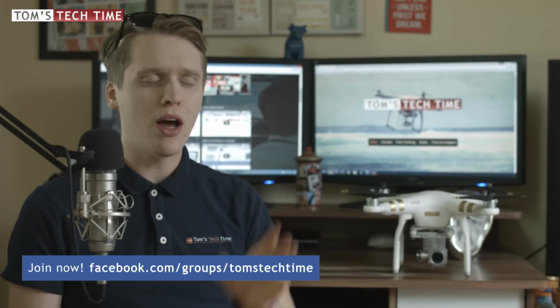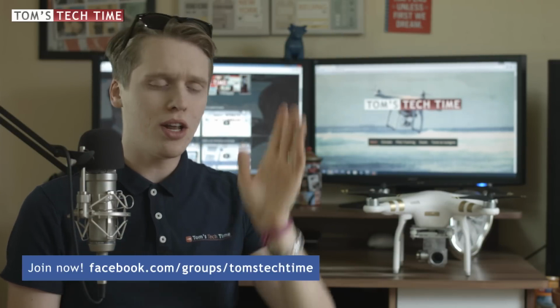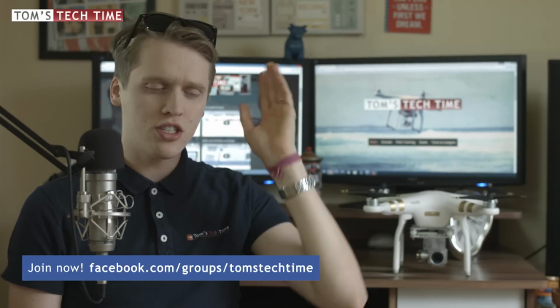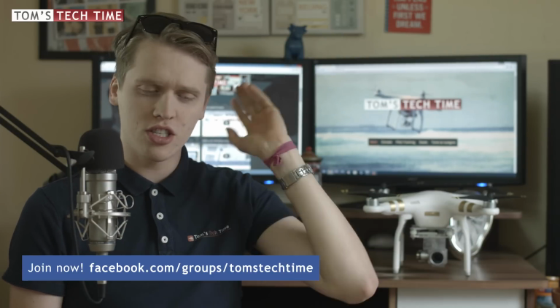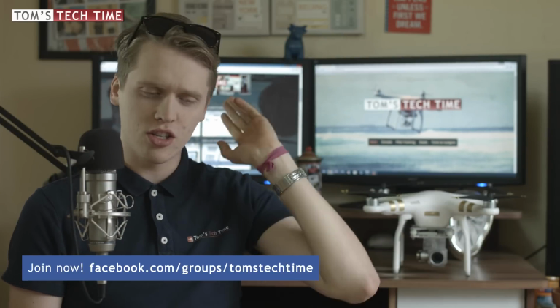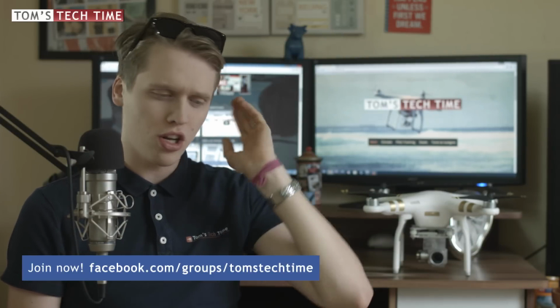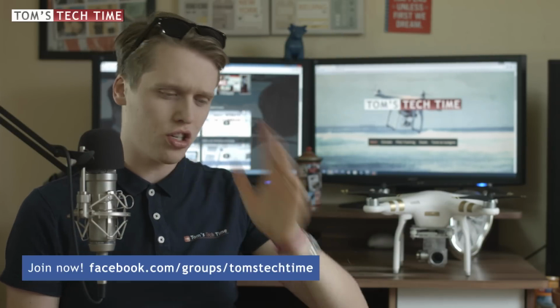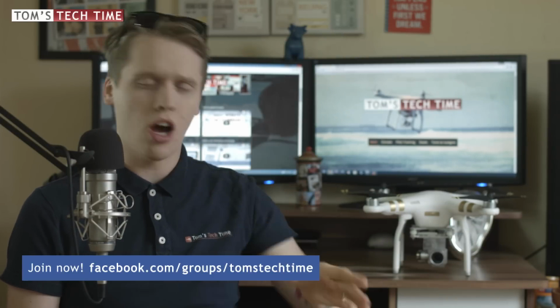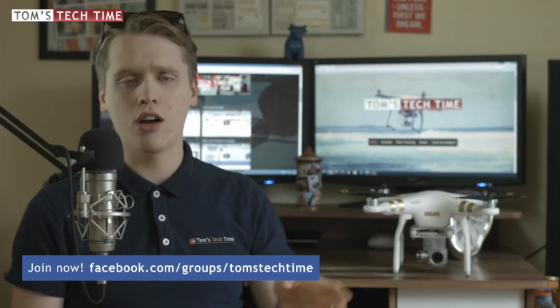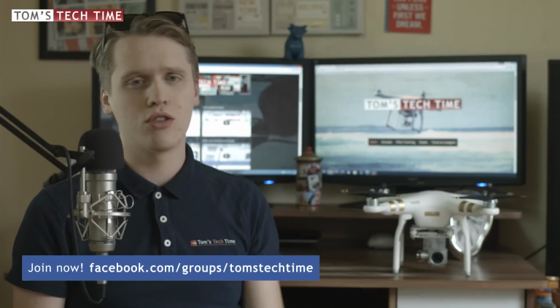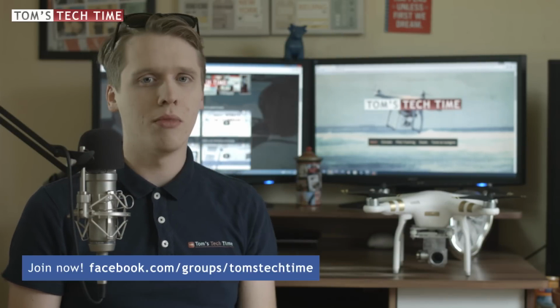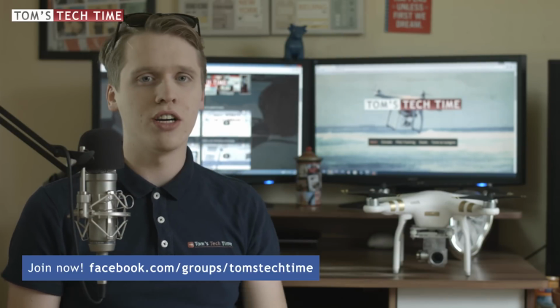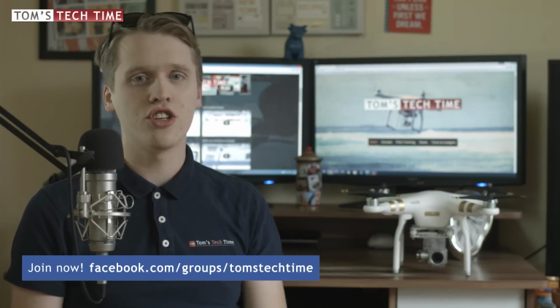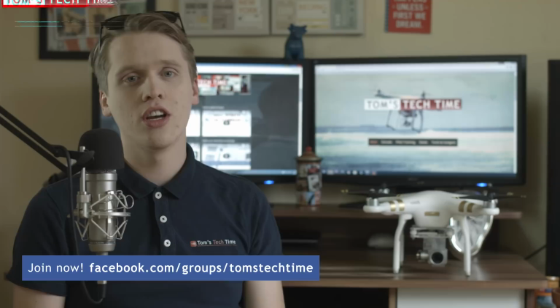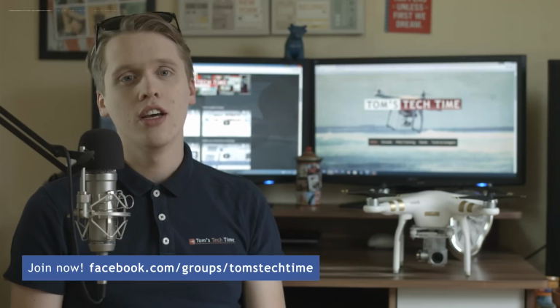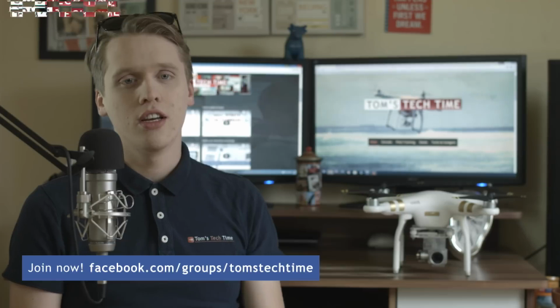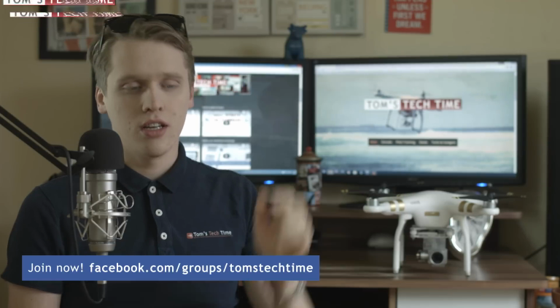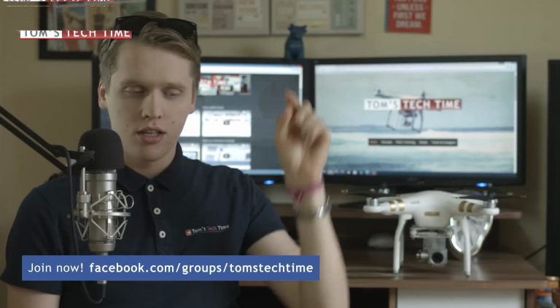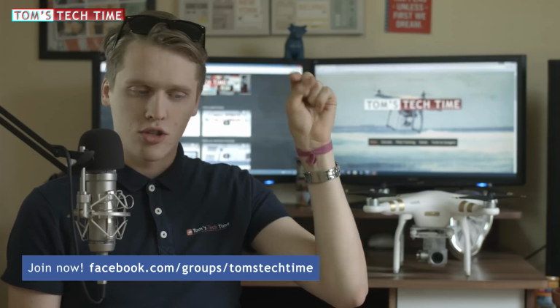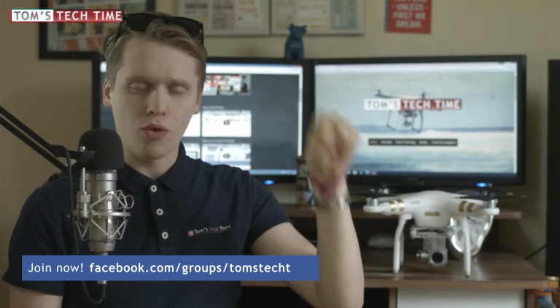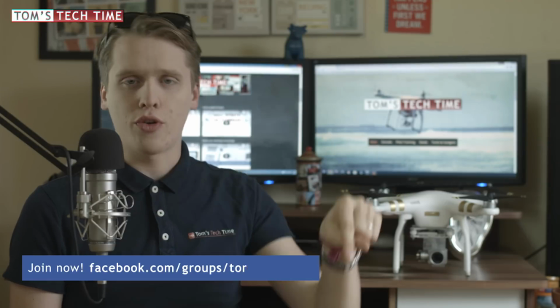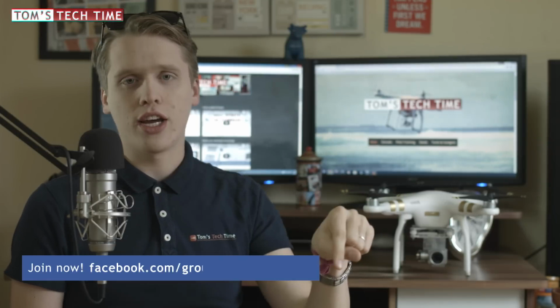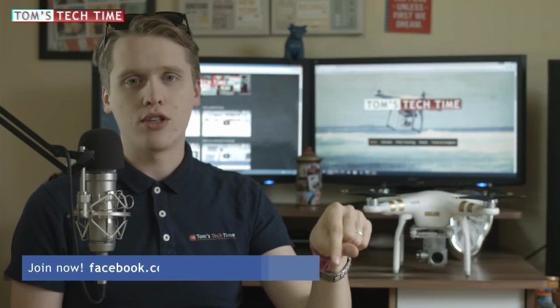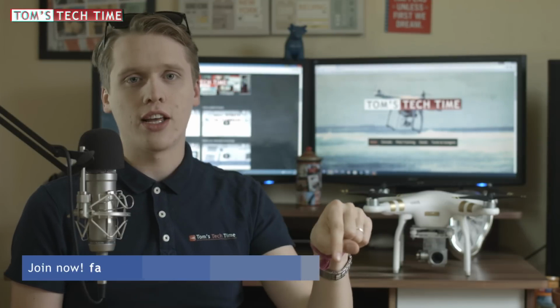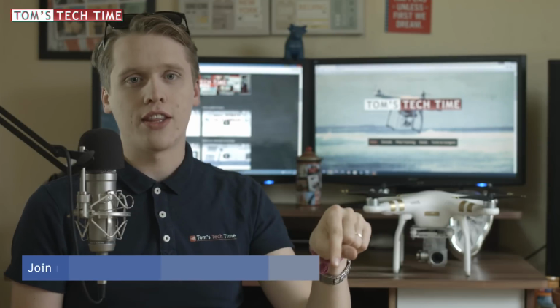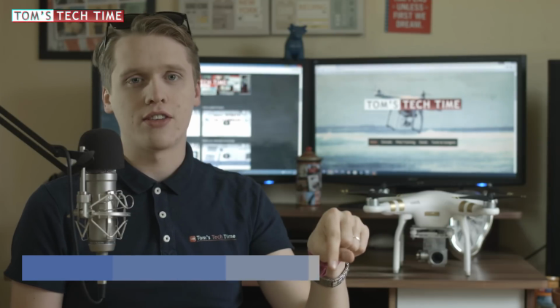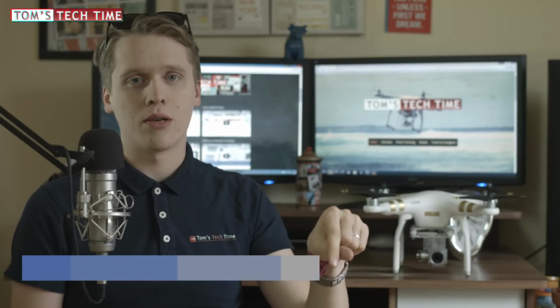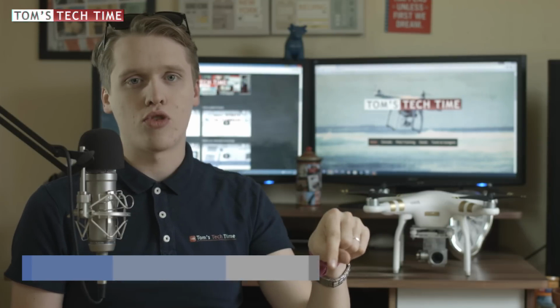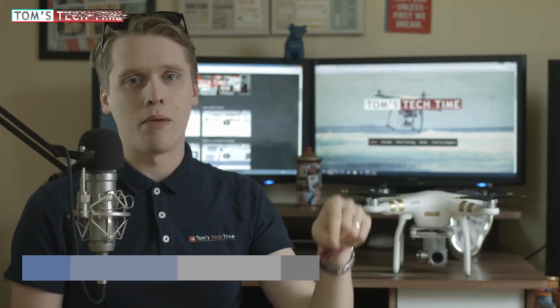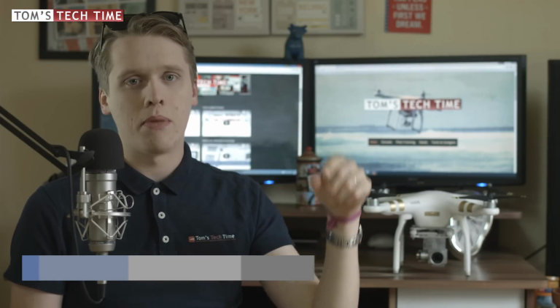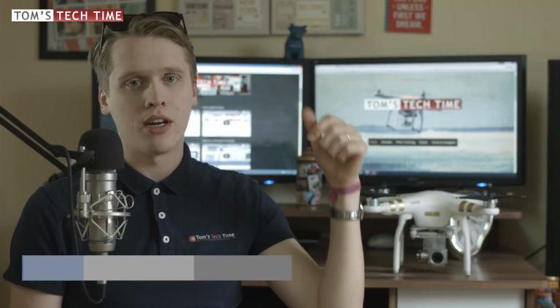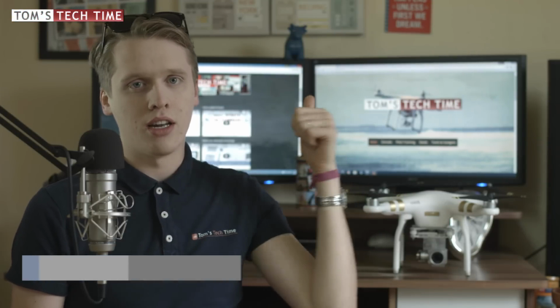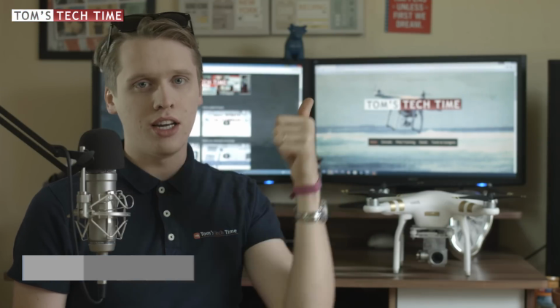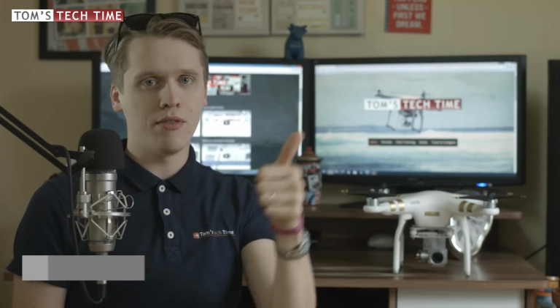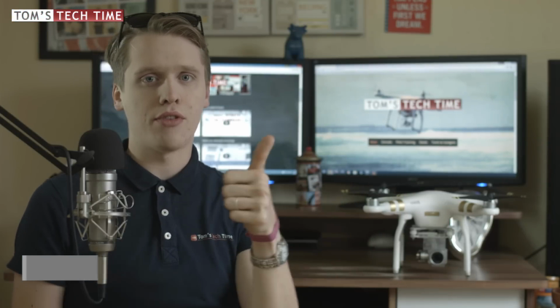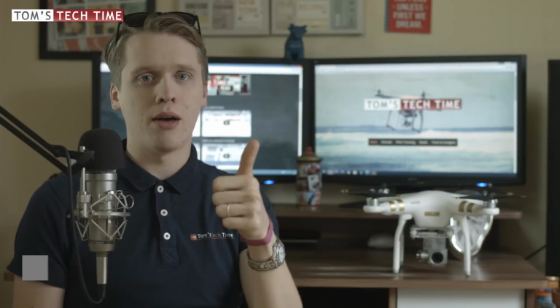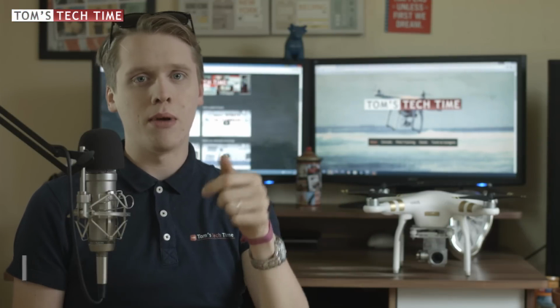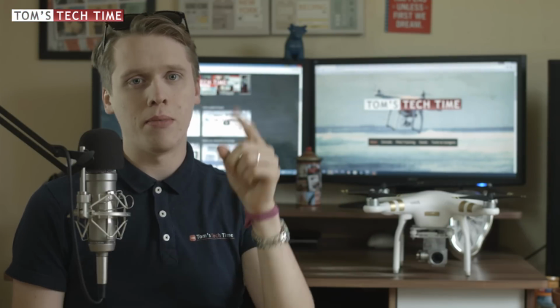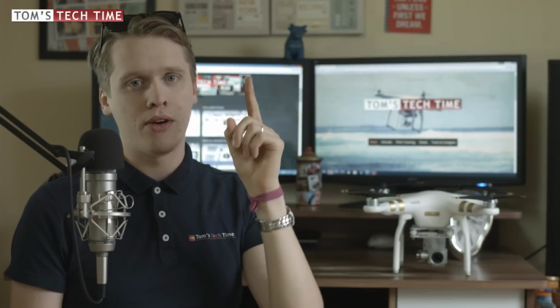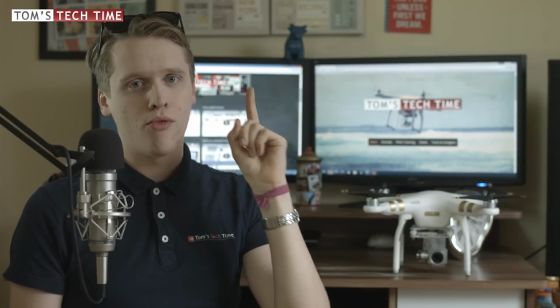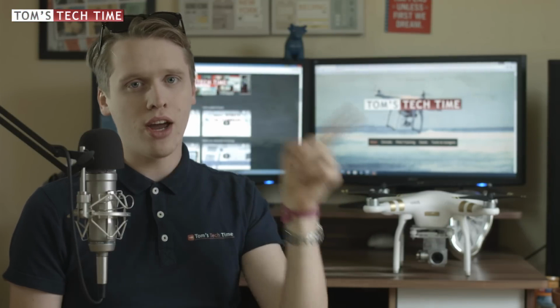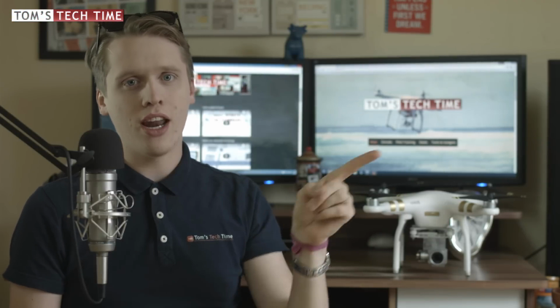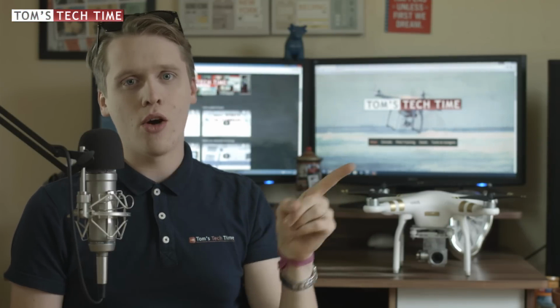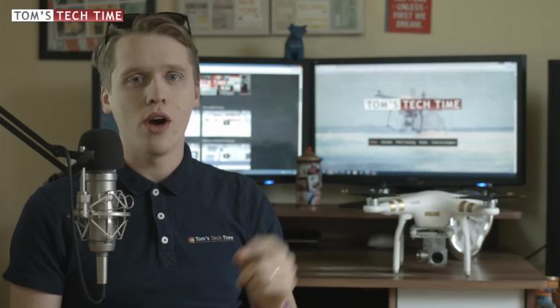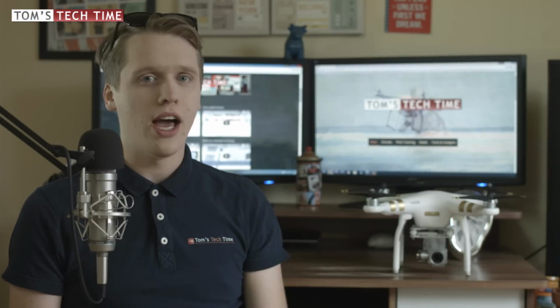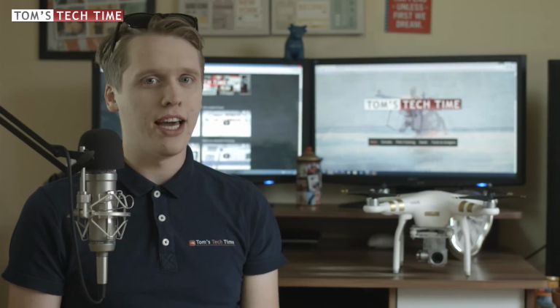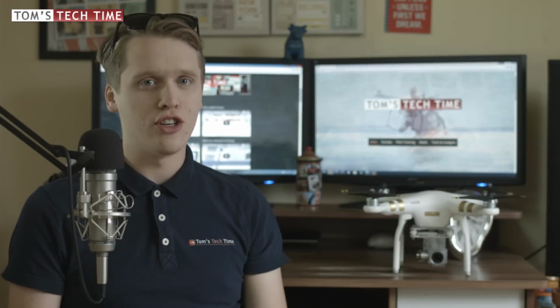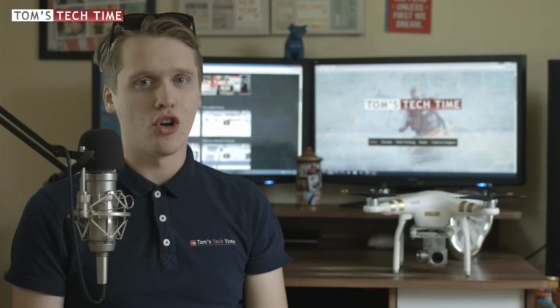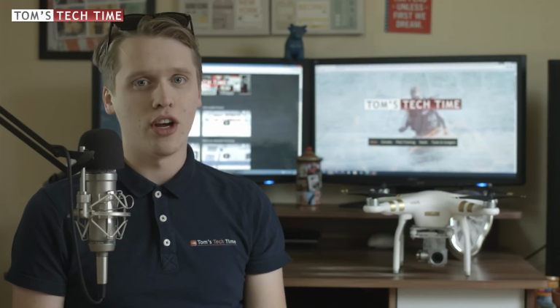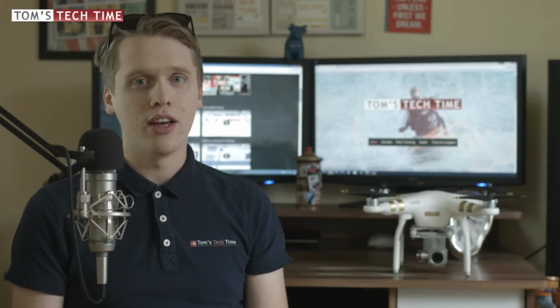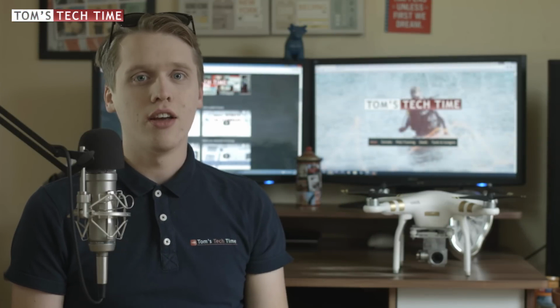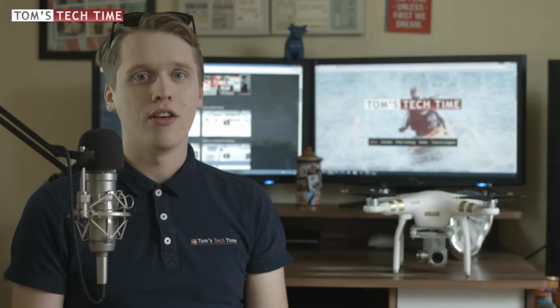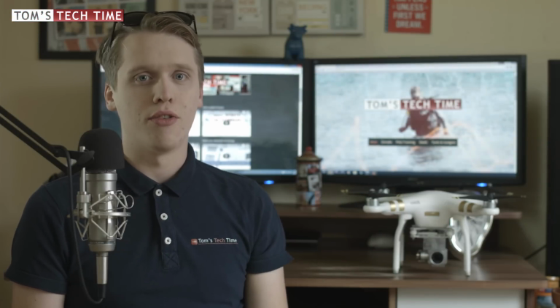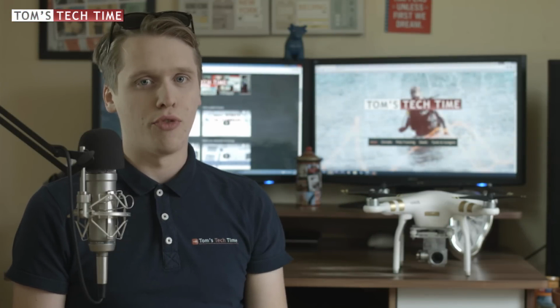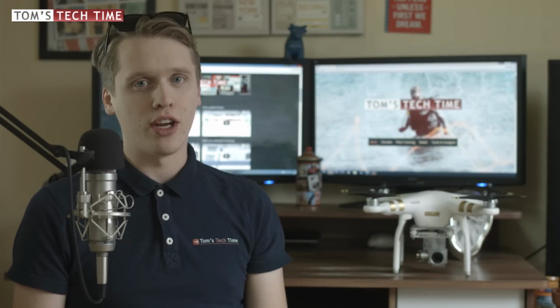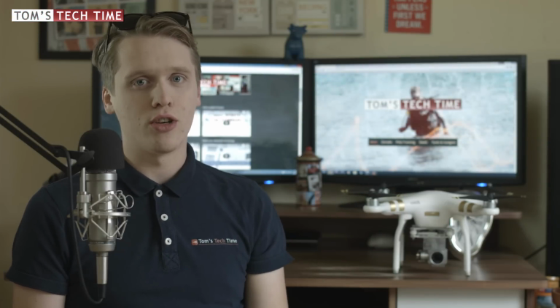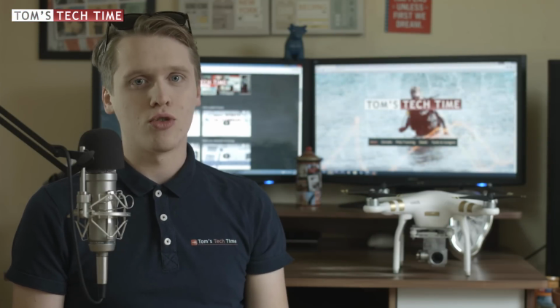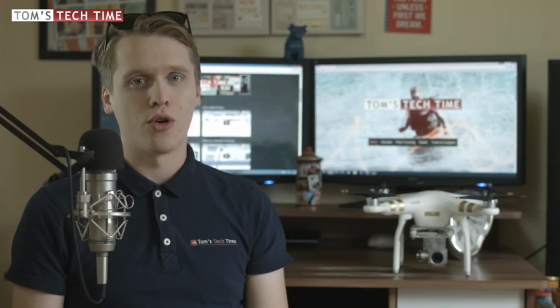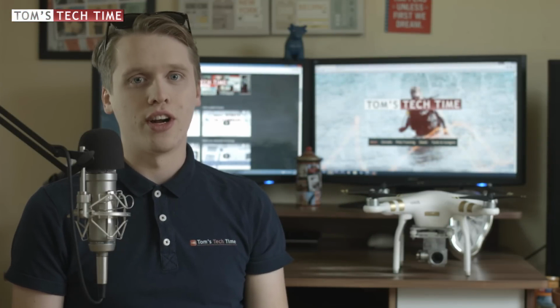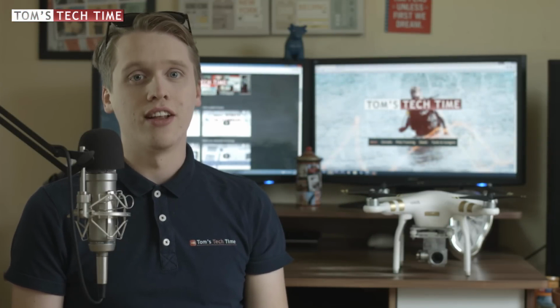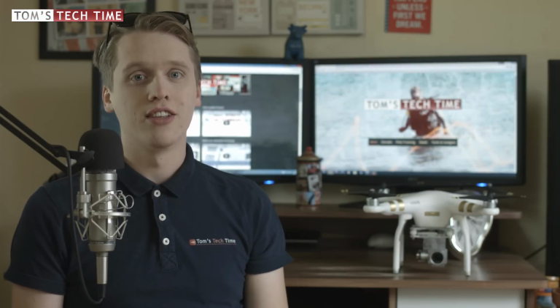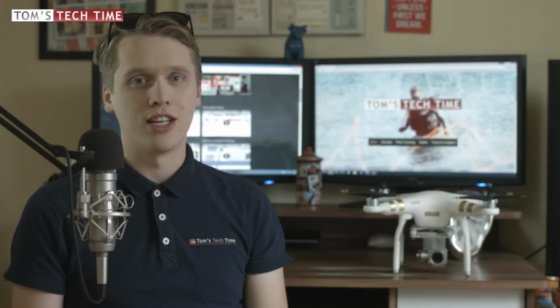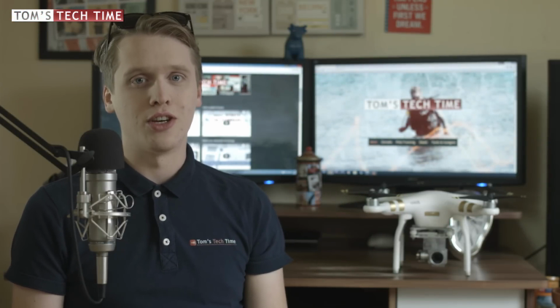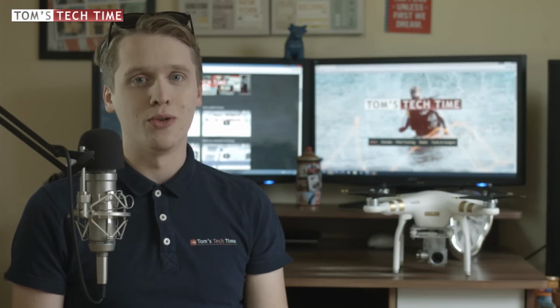But now let's not talk too much. Don't forget to click on the subscribe button, leave a thumbs up, and right now enjoy the tutorial. Stay tuned.